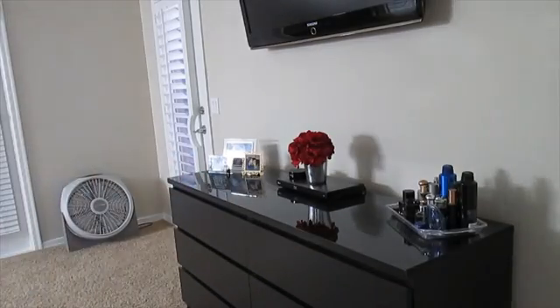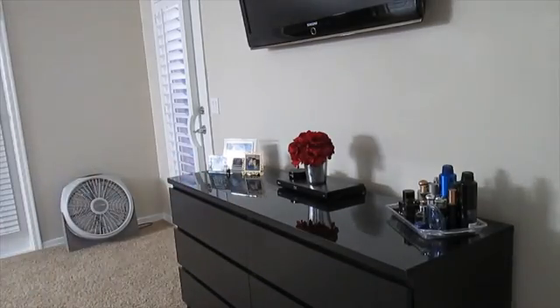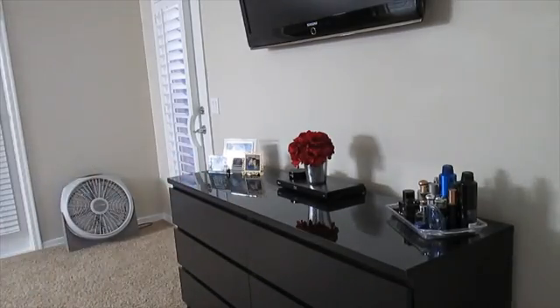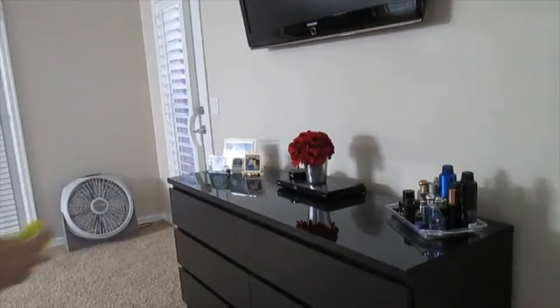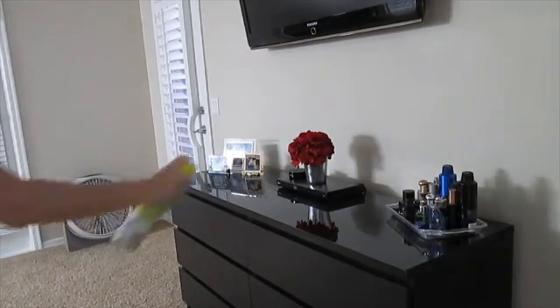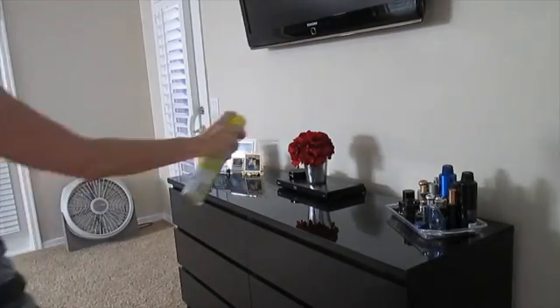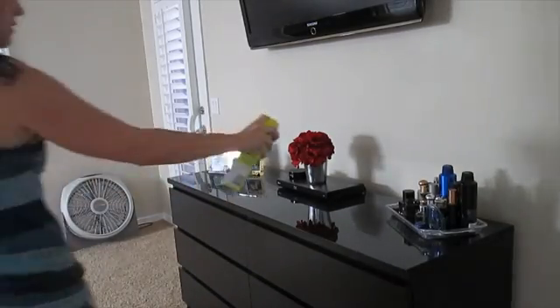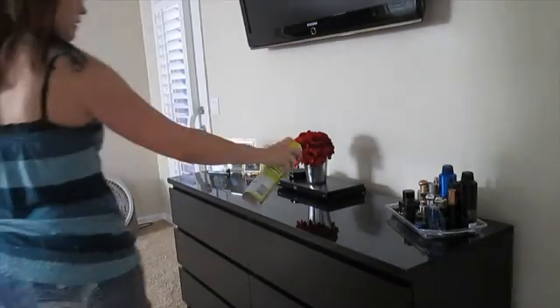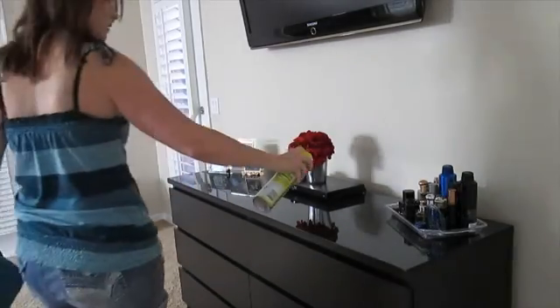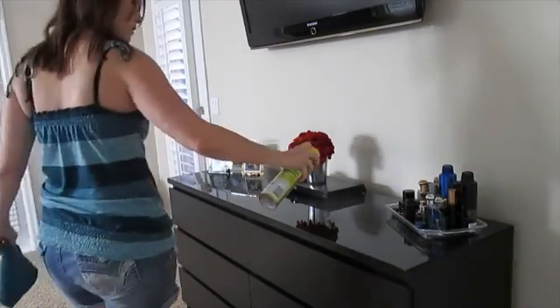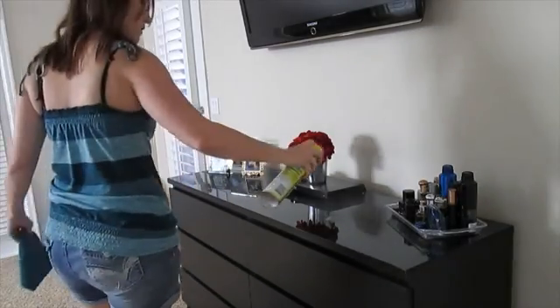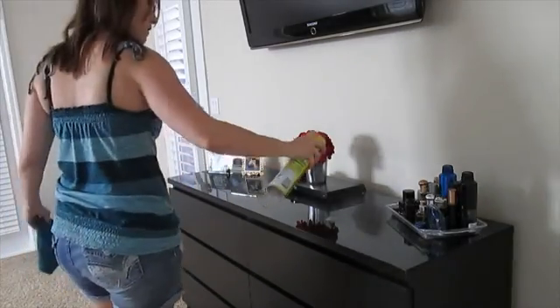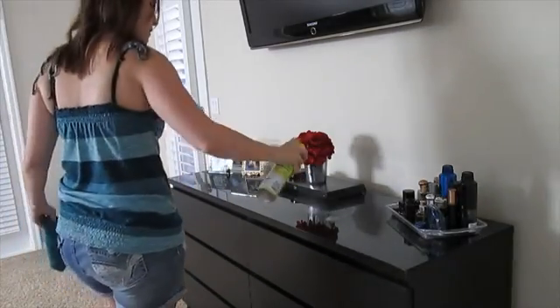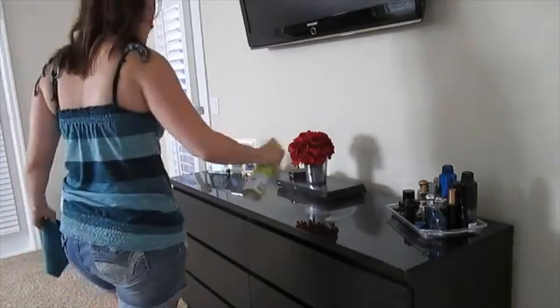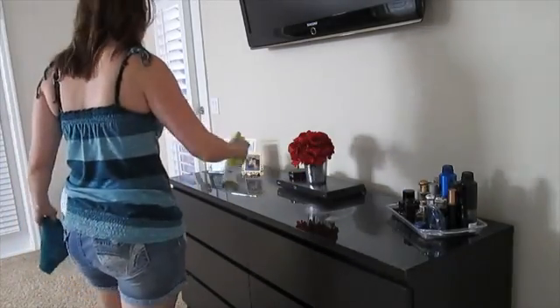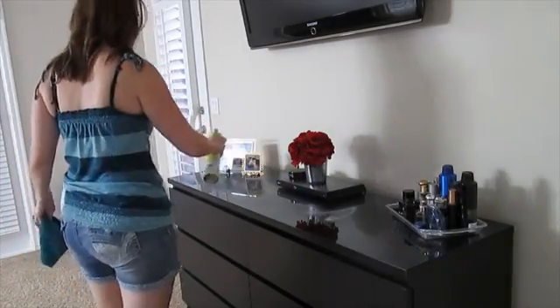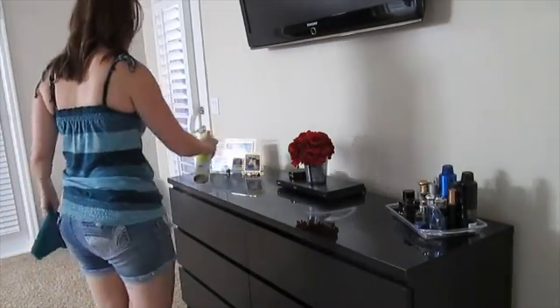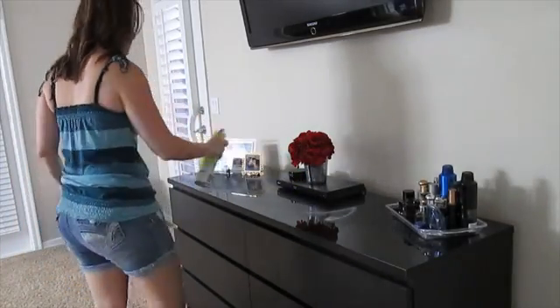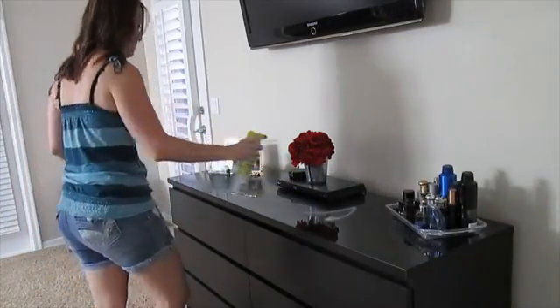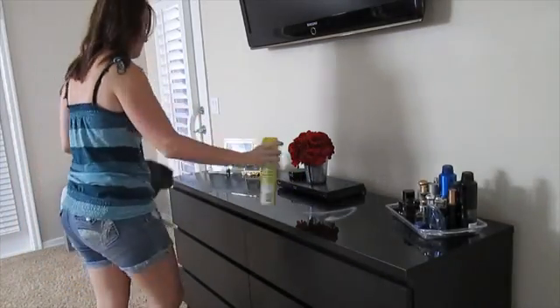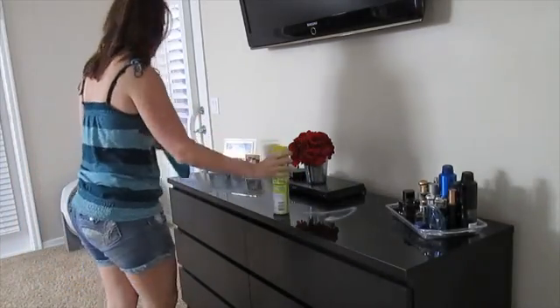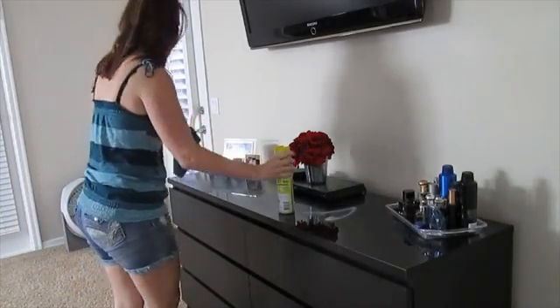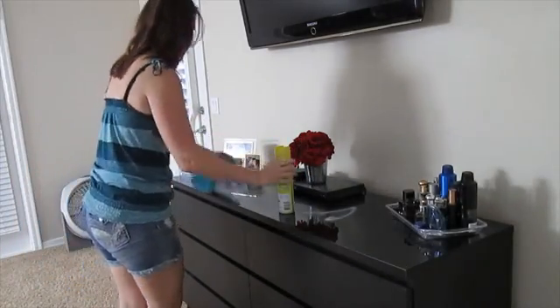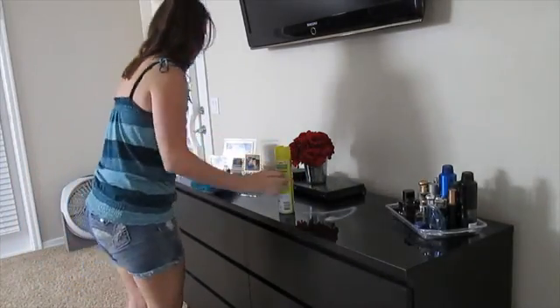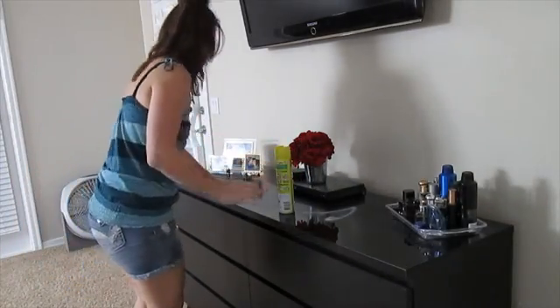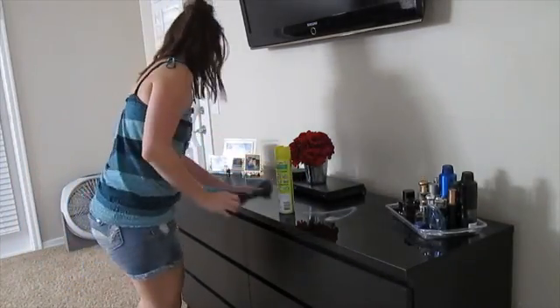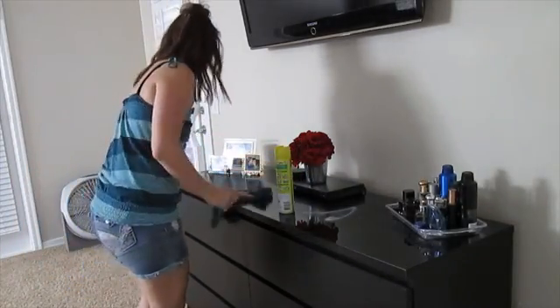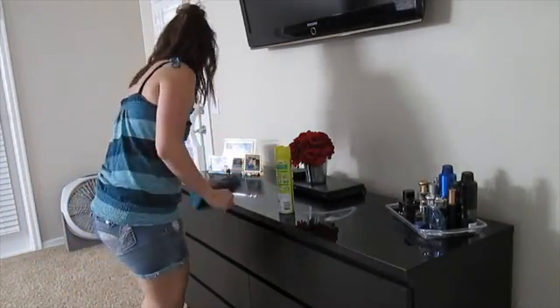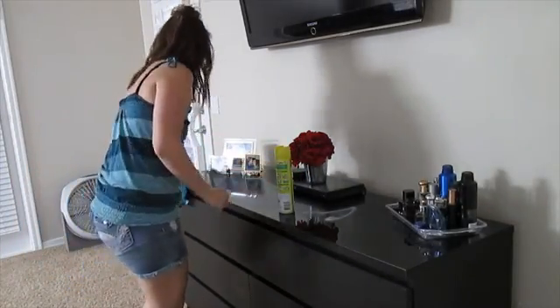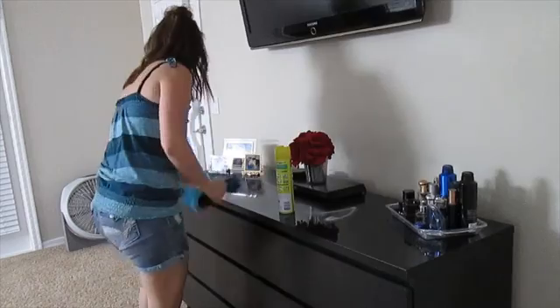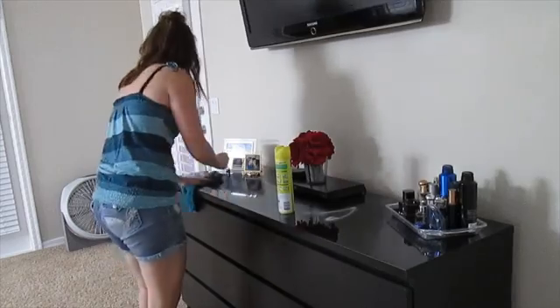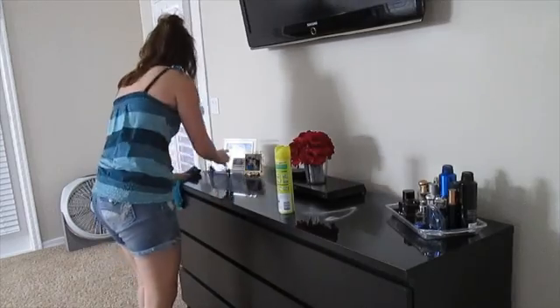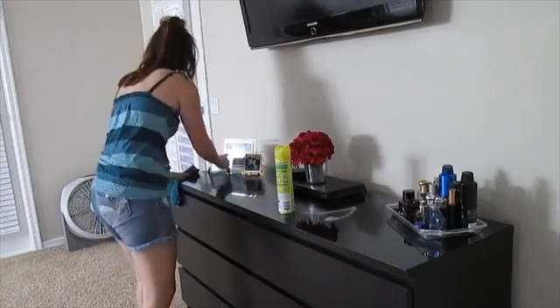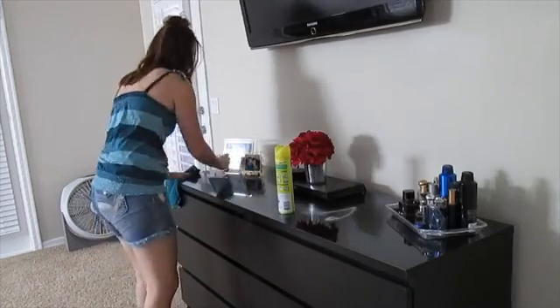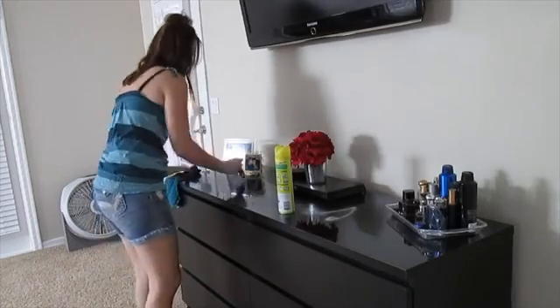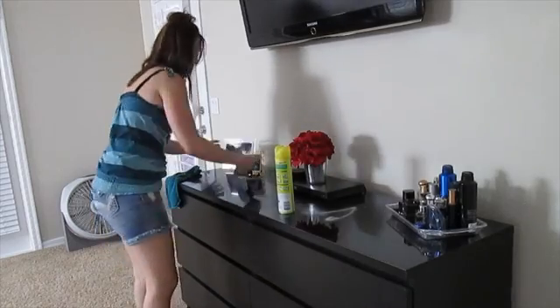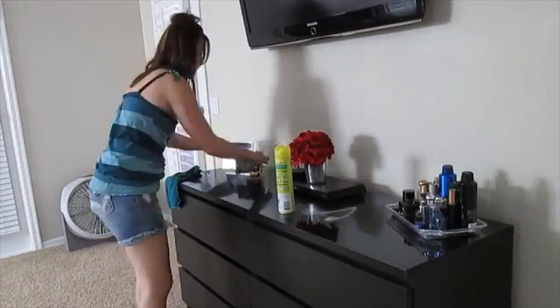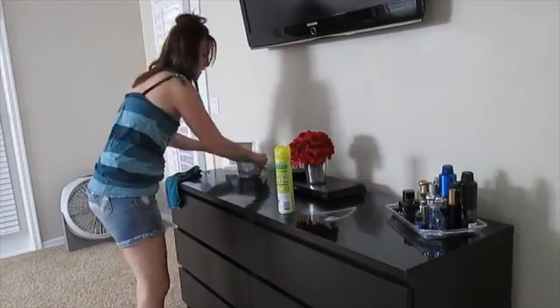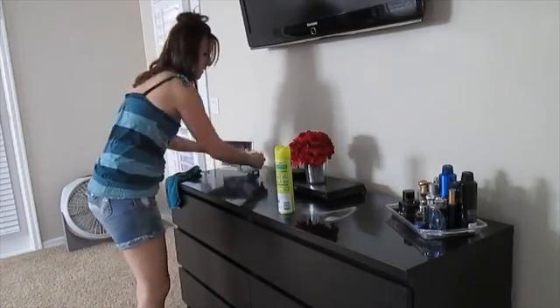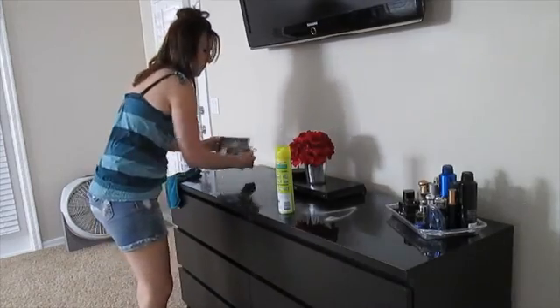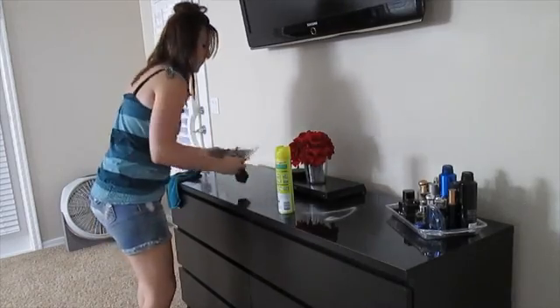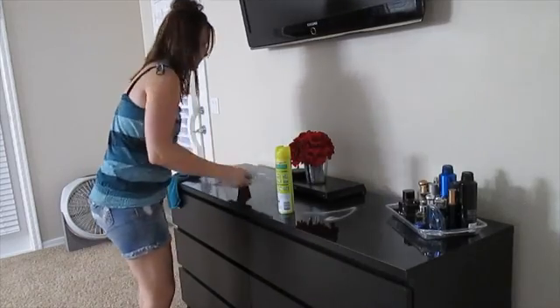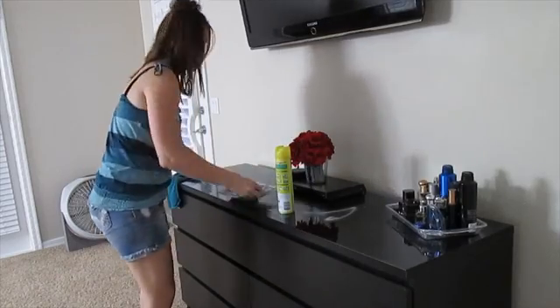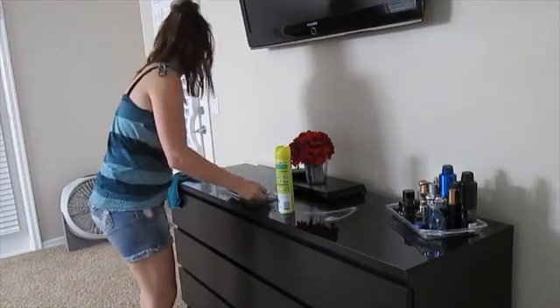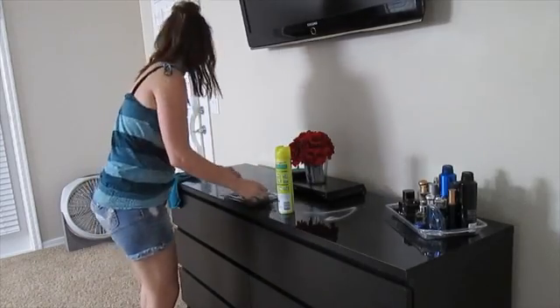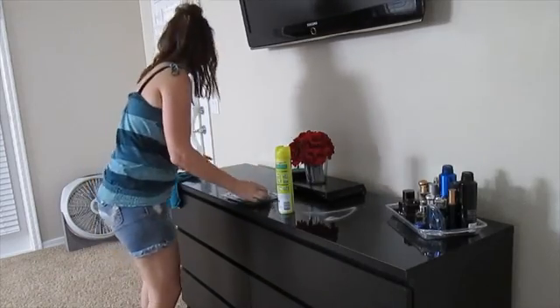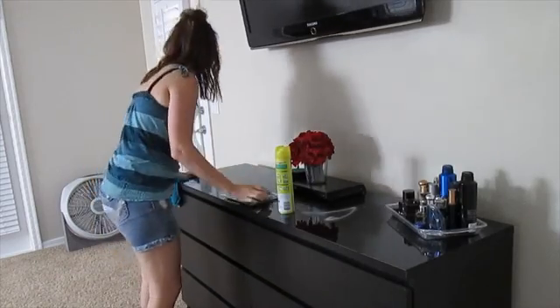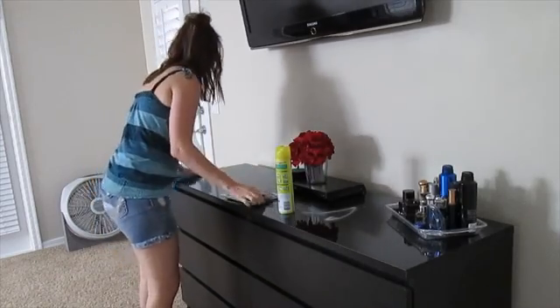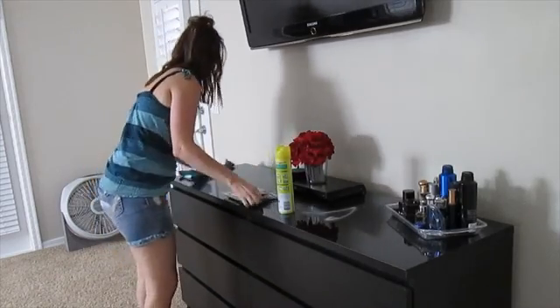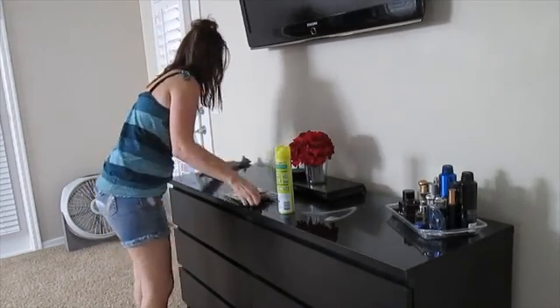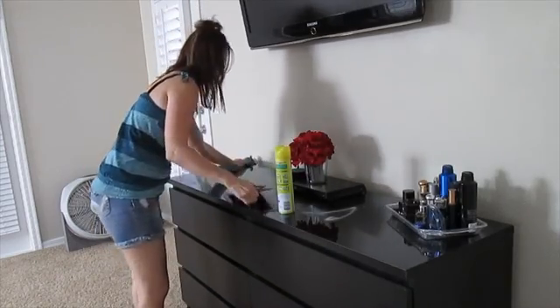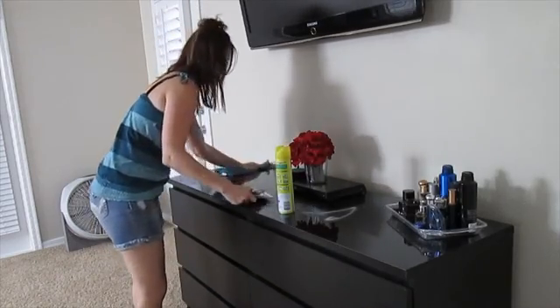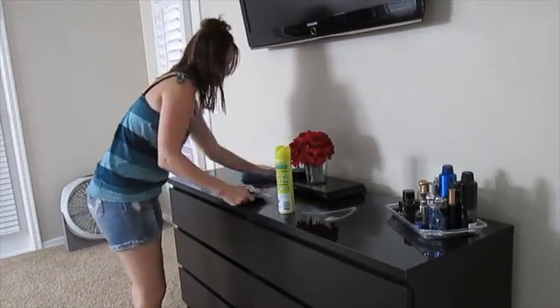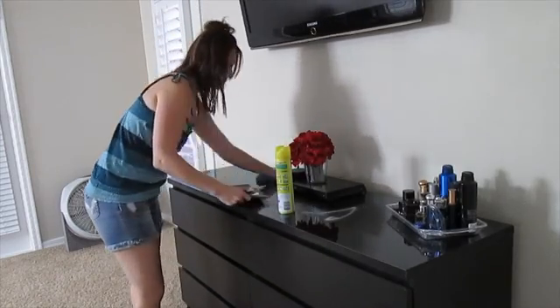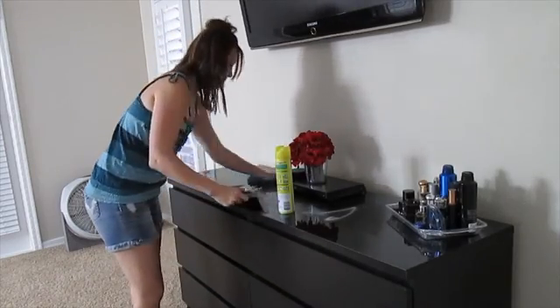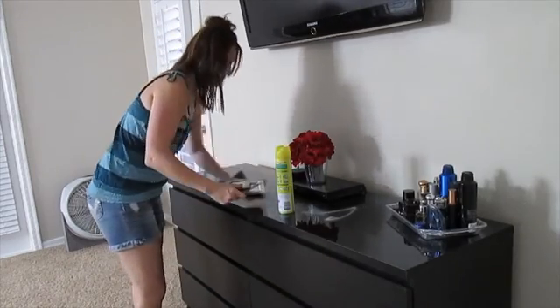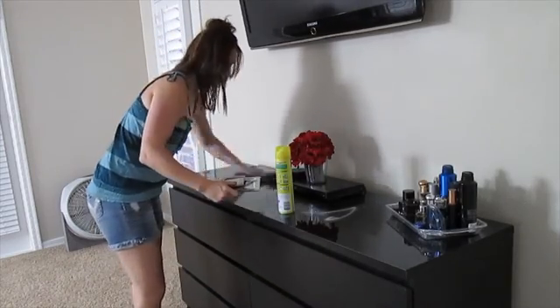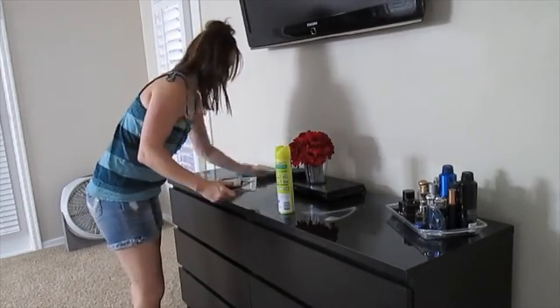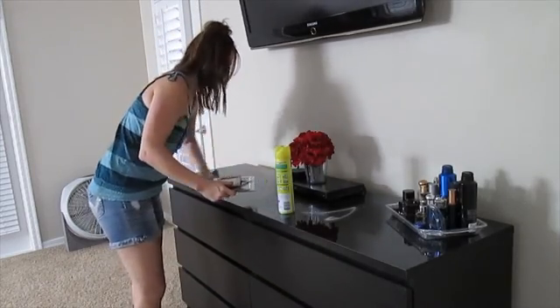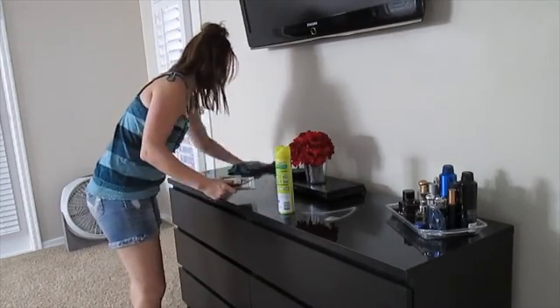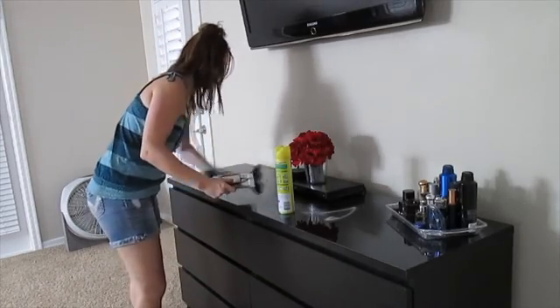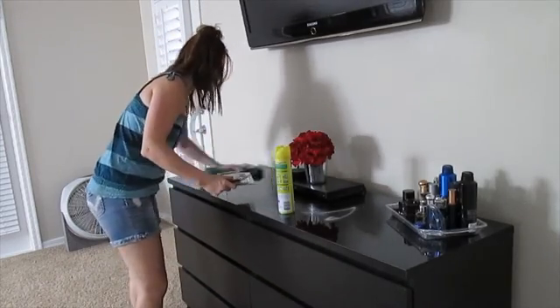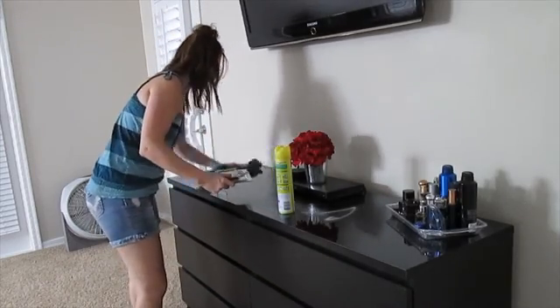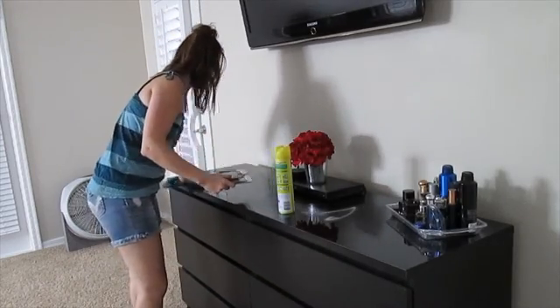So this is the dresser that has the piece of glass on it, and the Endust works really good on this surface as well.